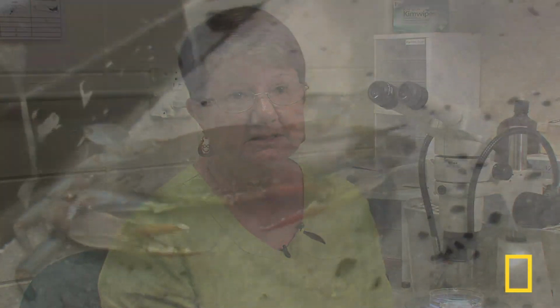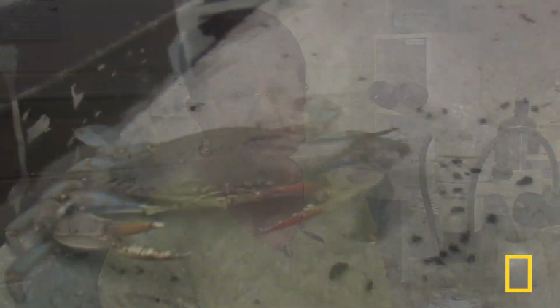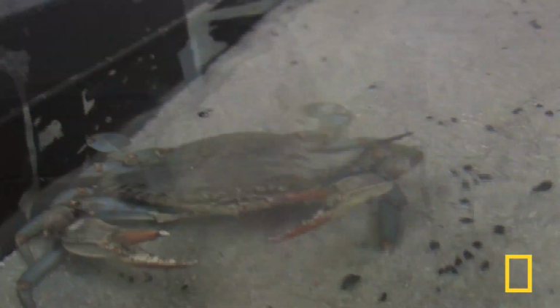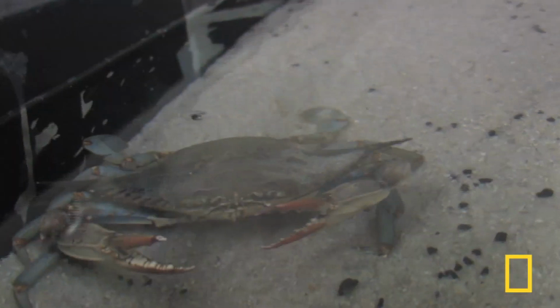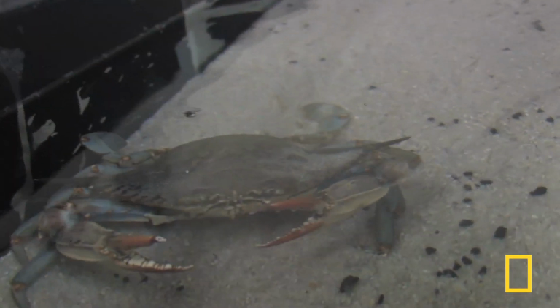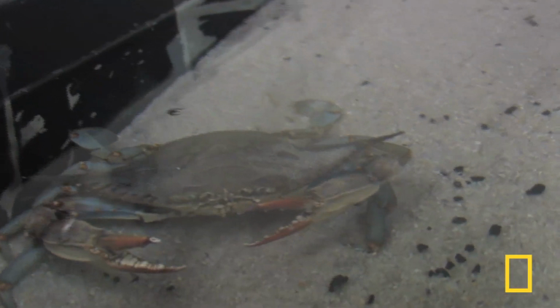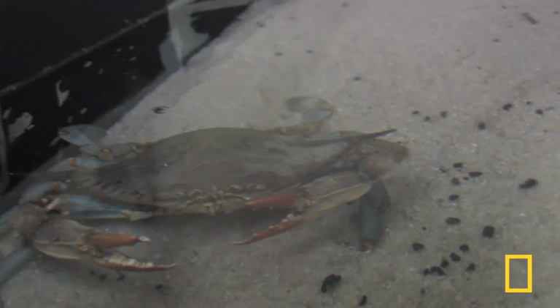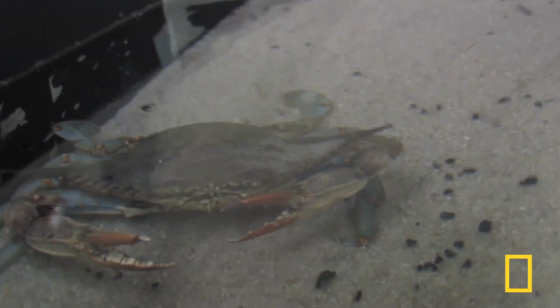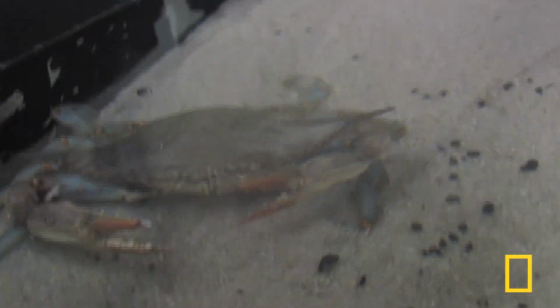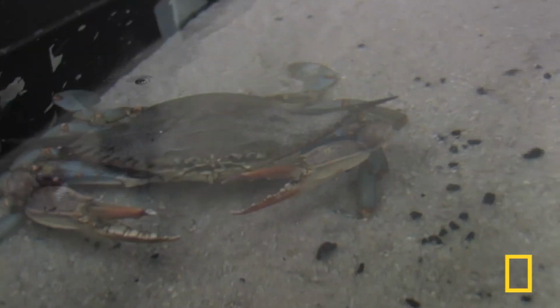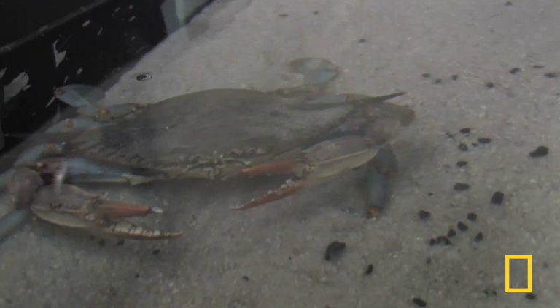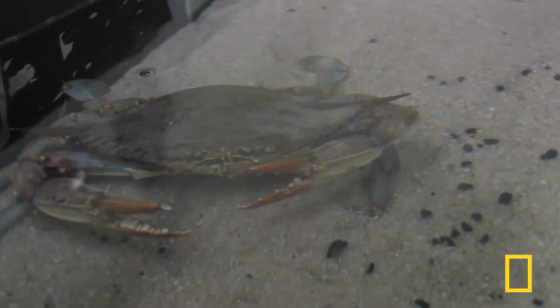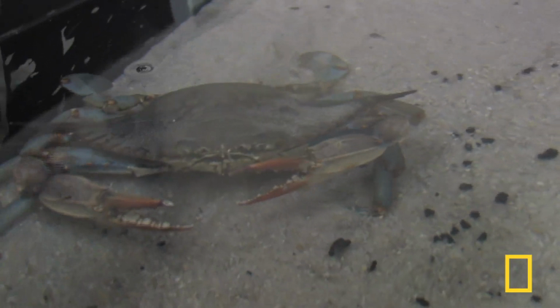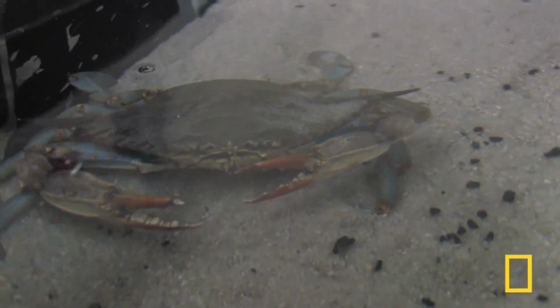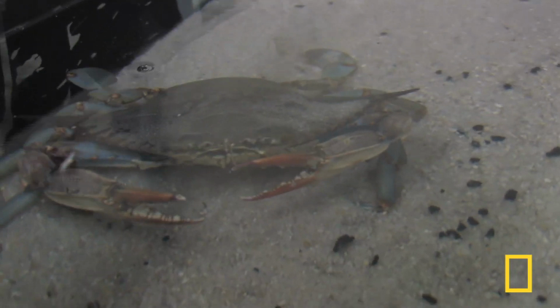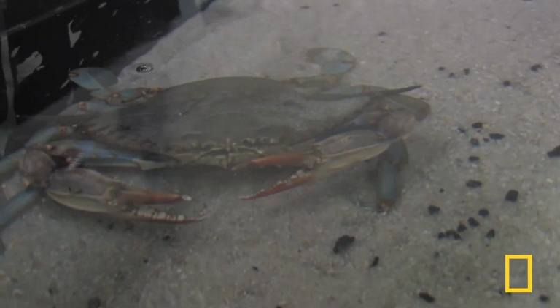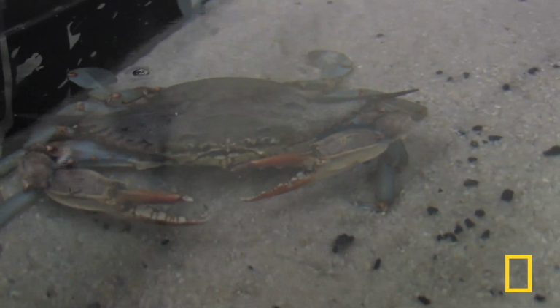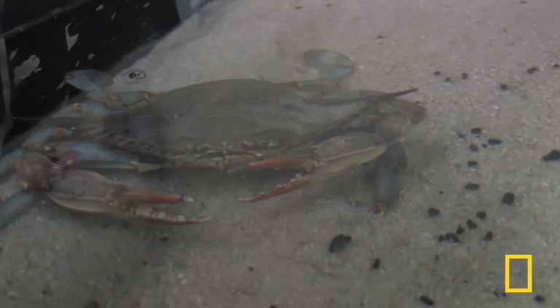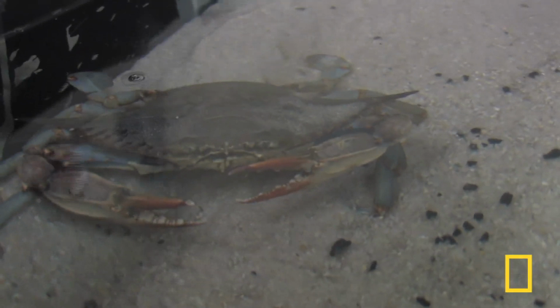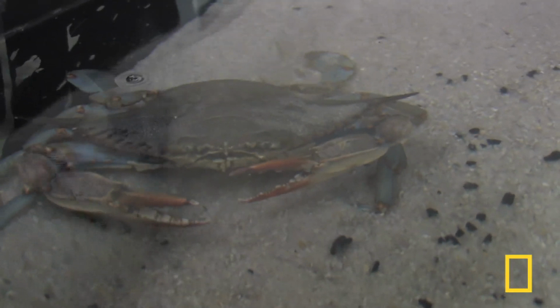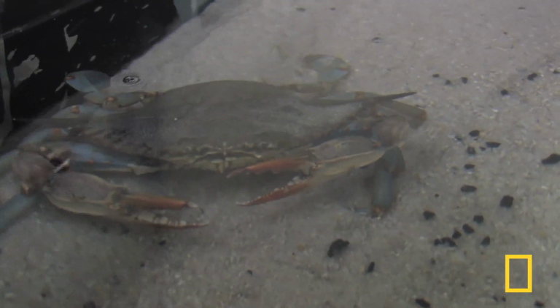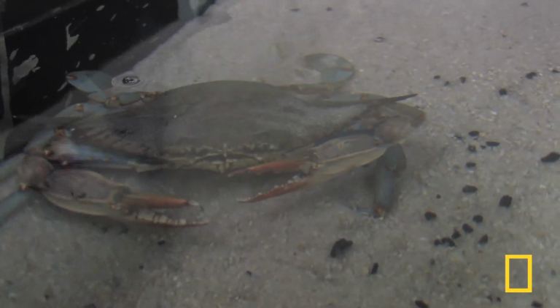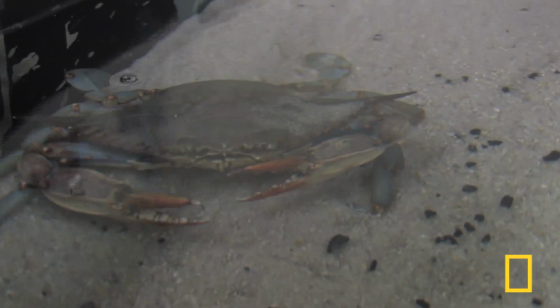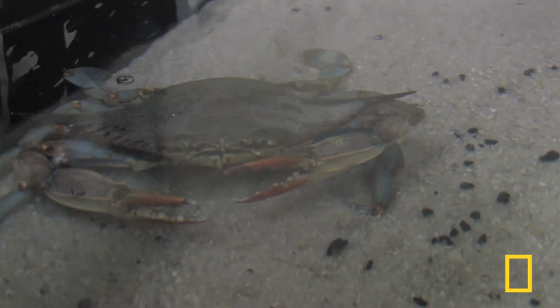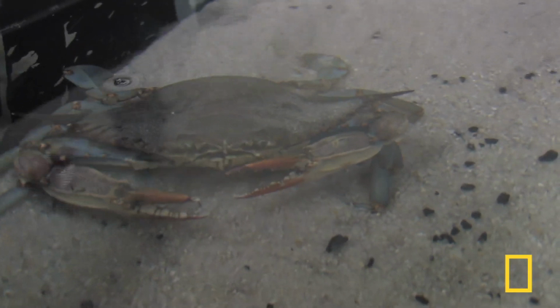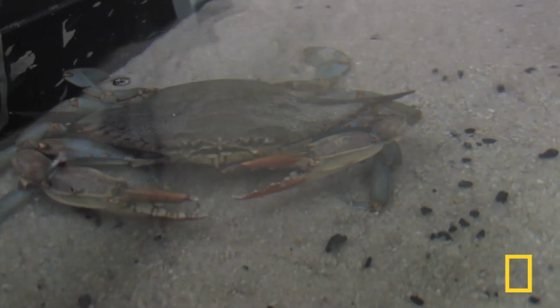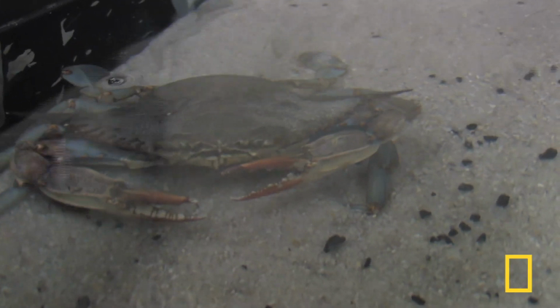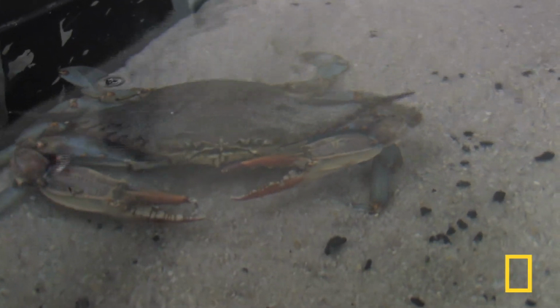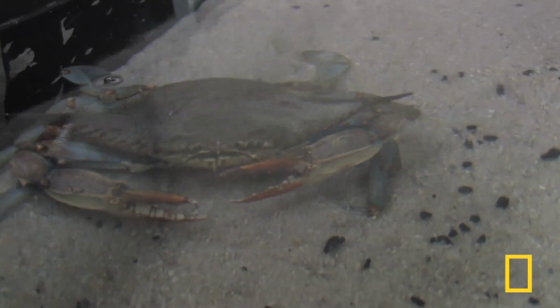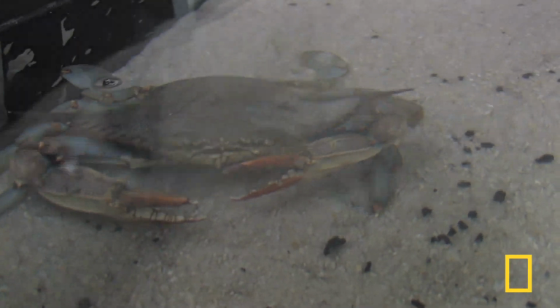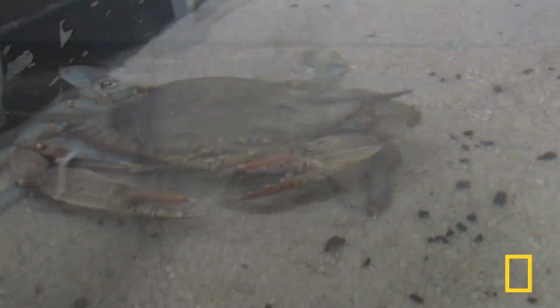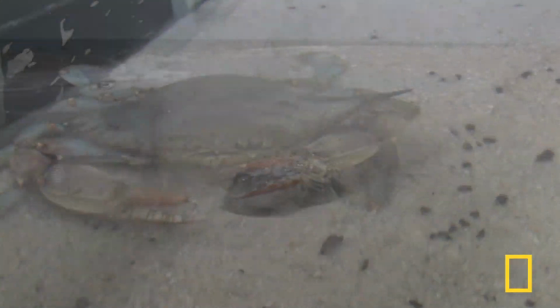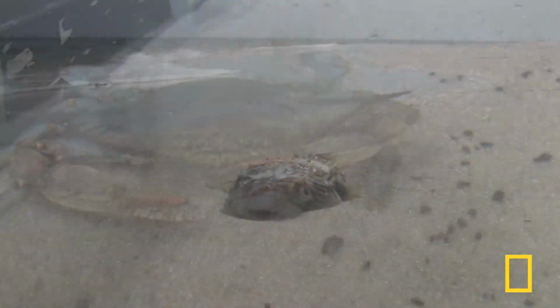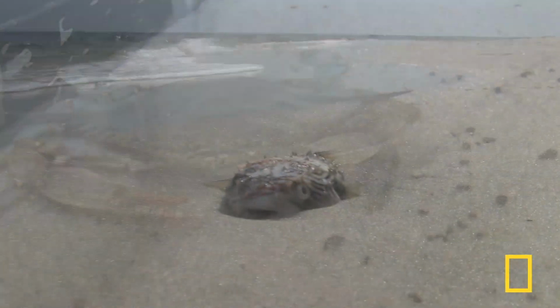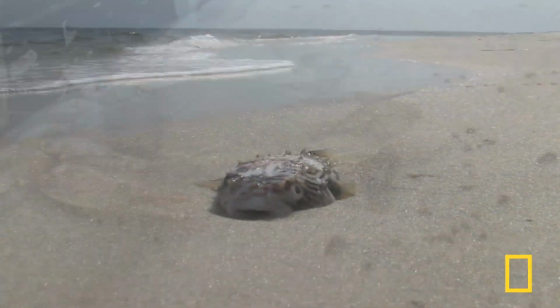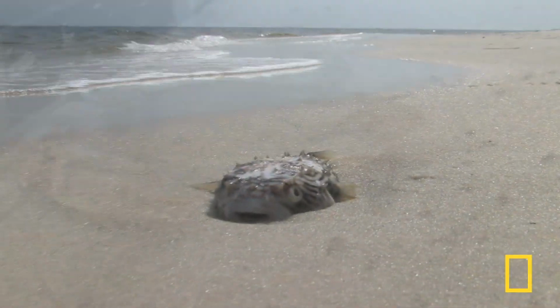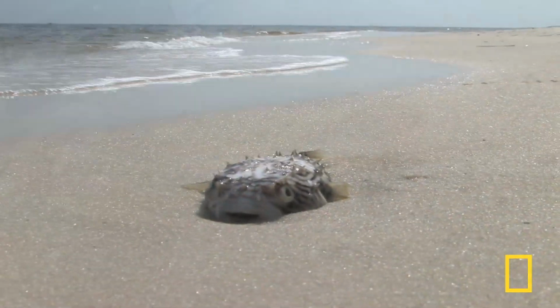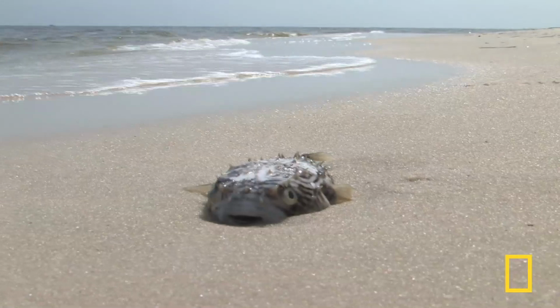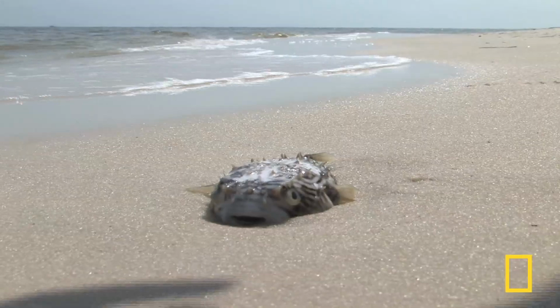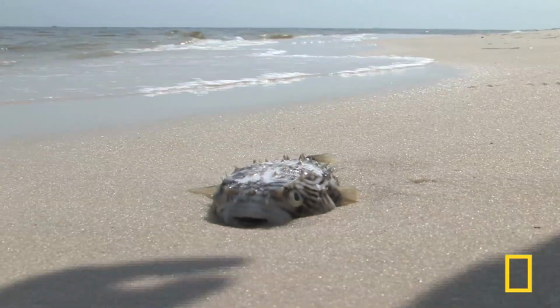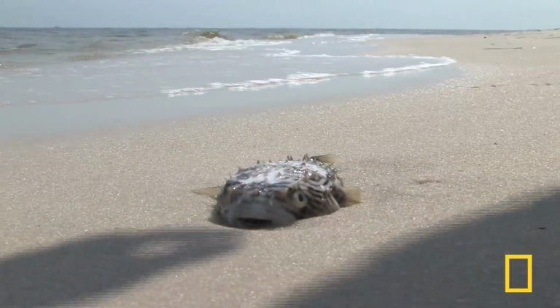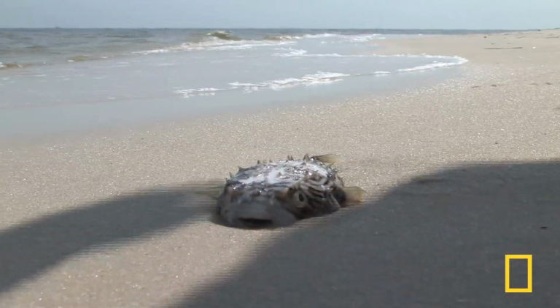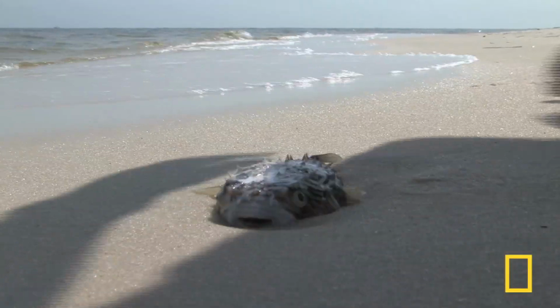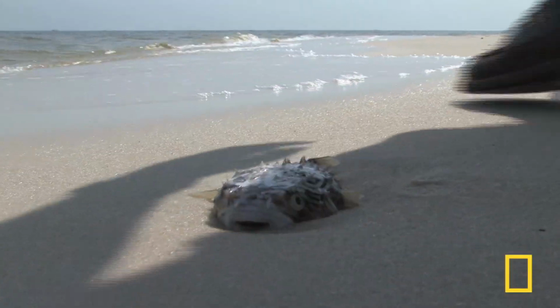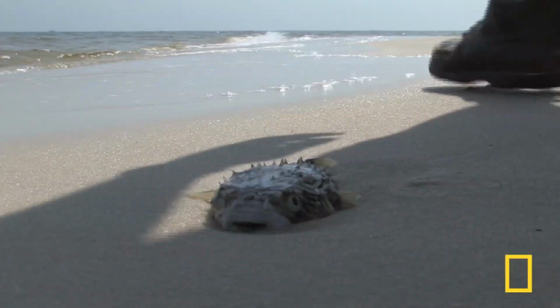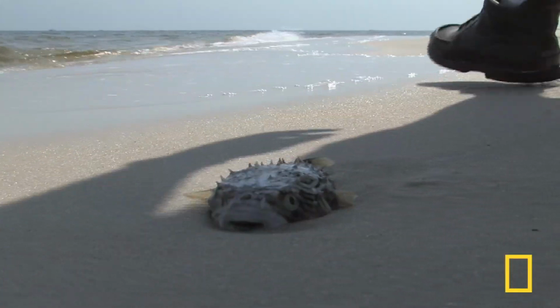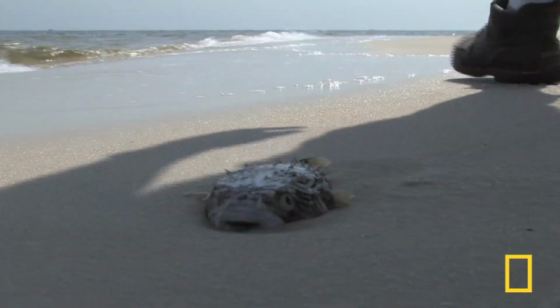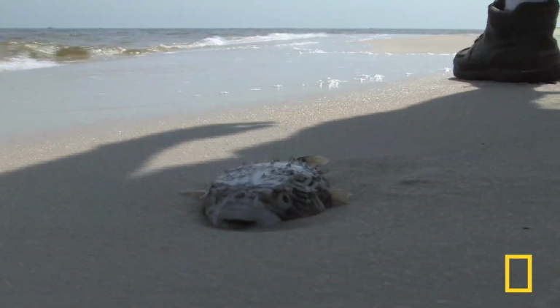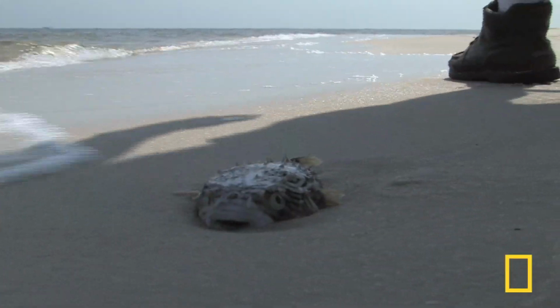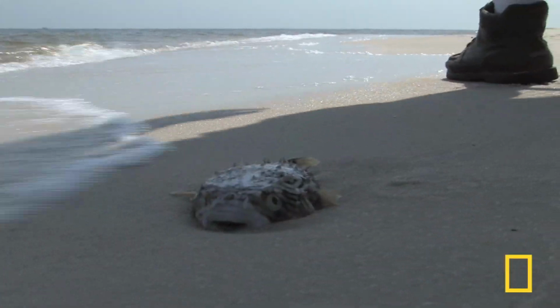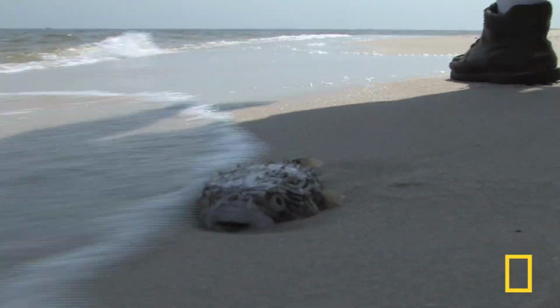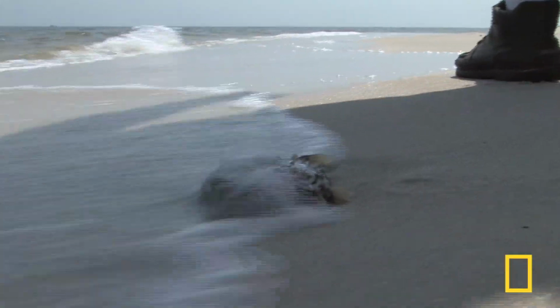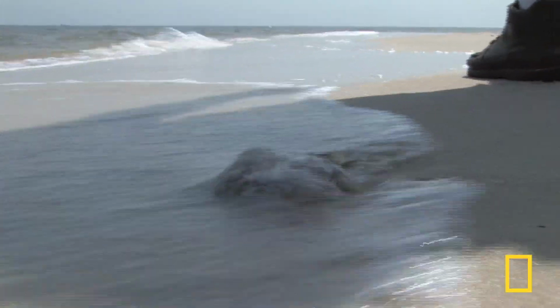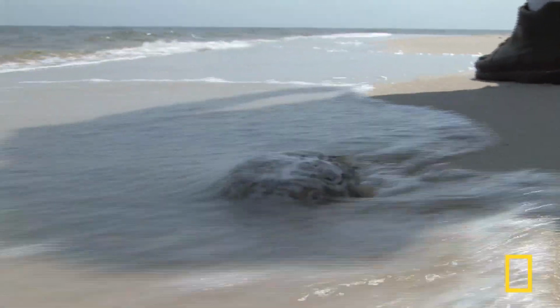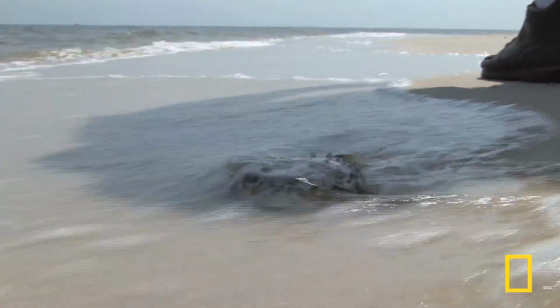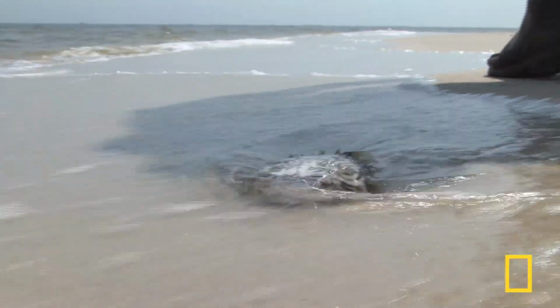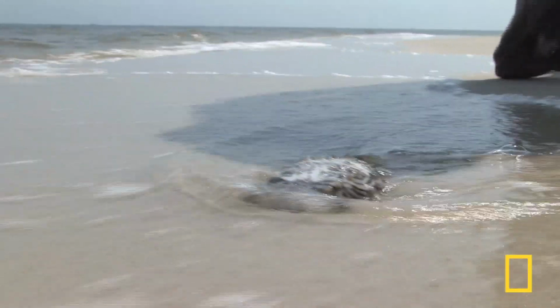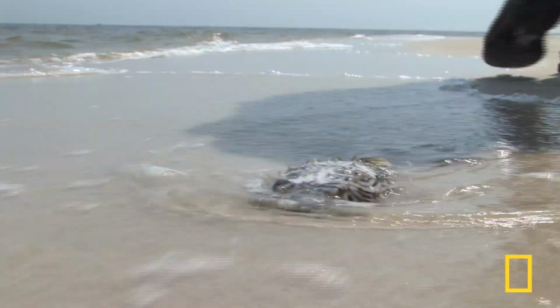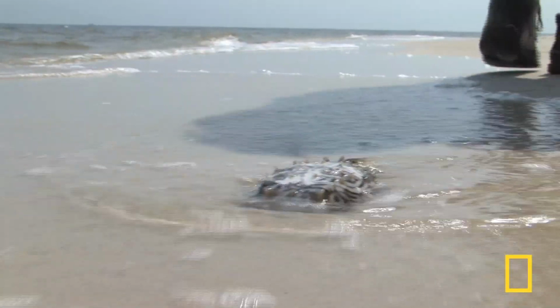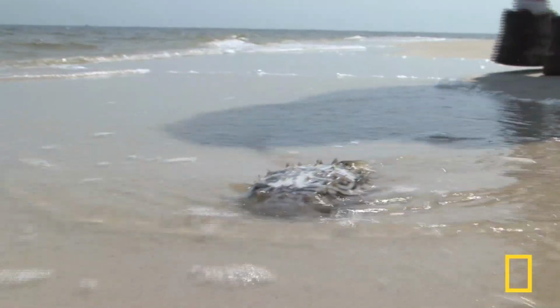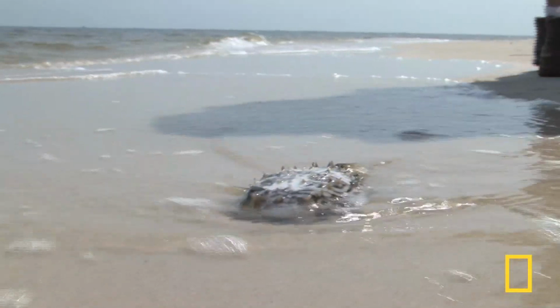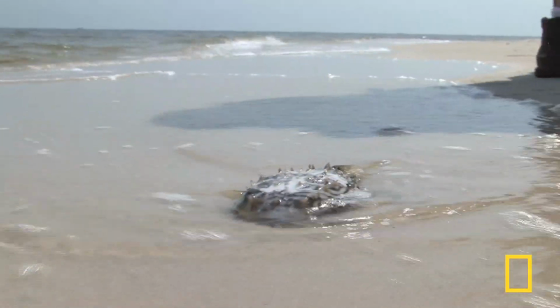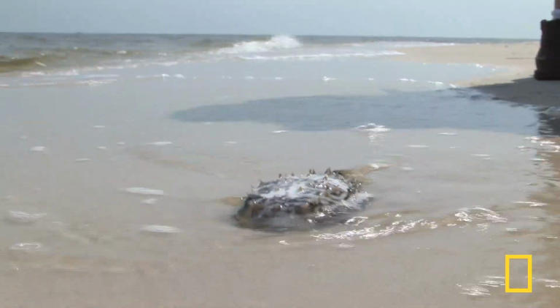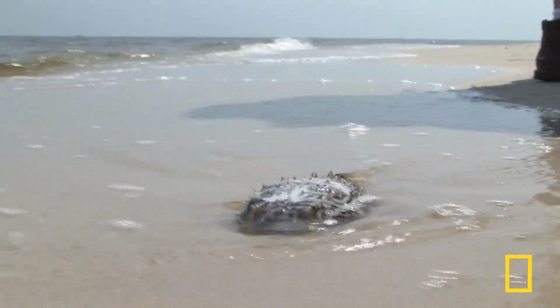Though government officials say Gulf seafood is safe for human consumption, it's still unclear how safe the Gulf is for its animals.